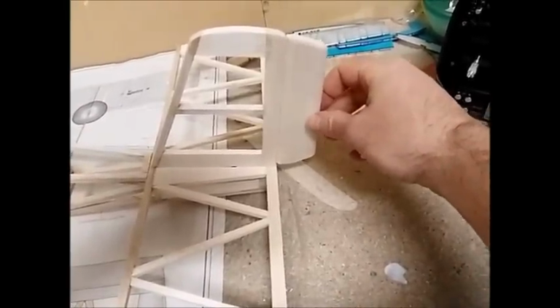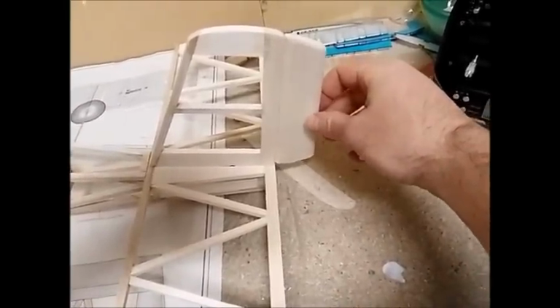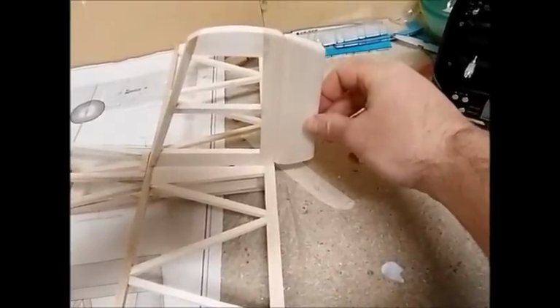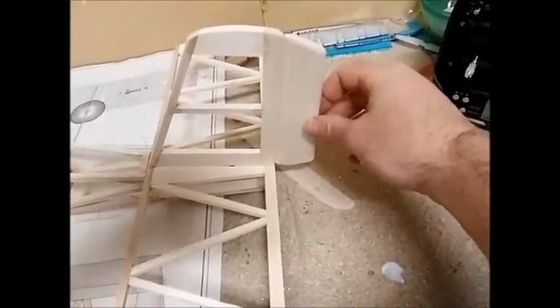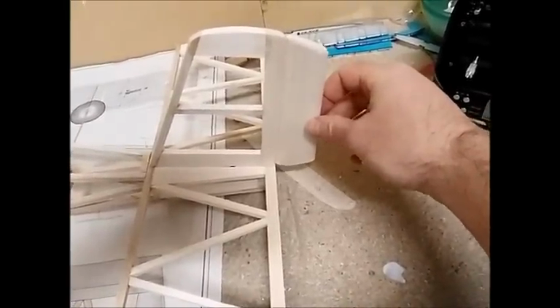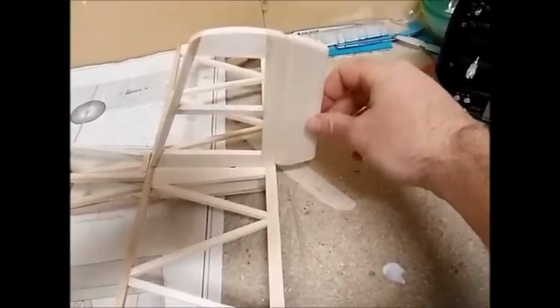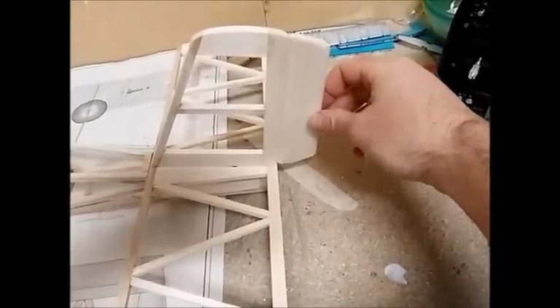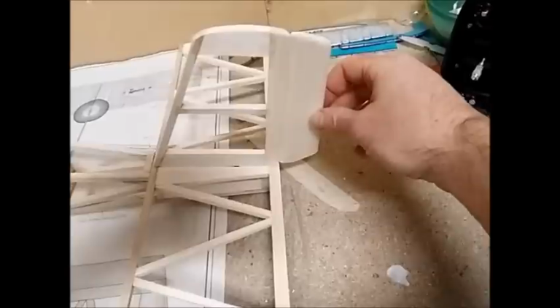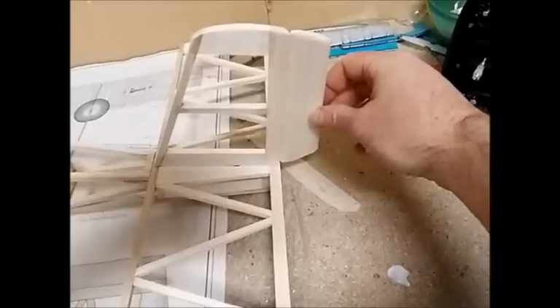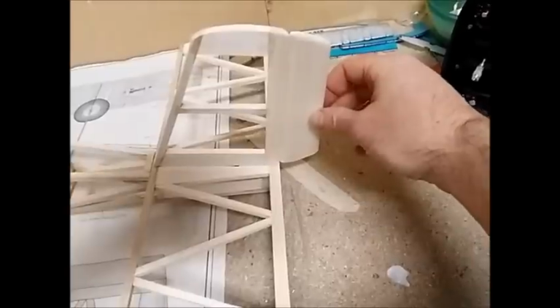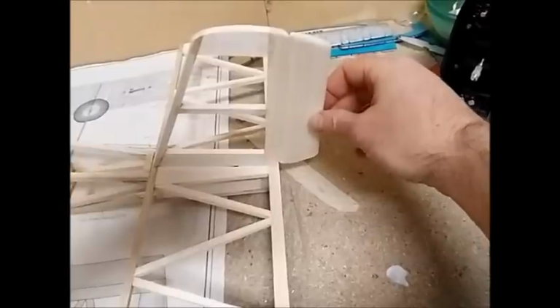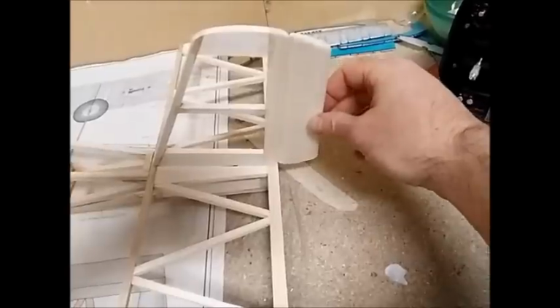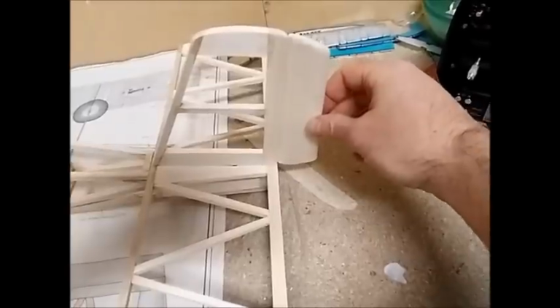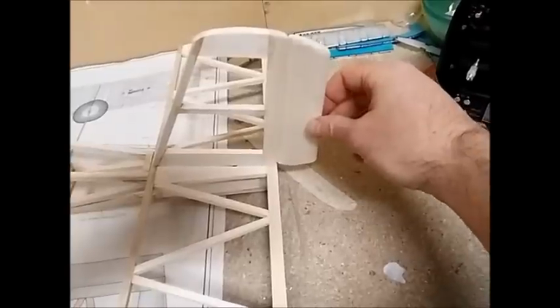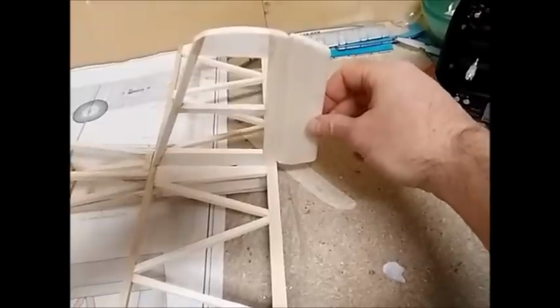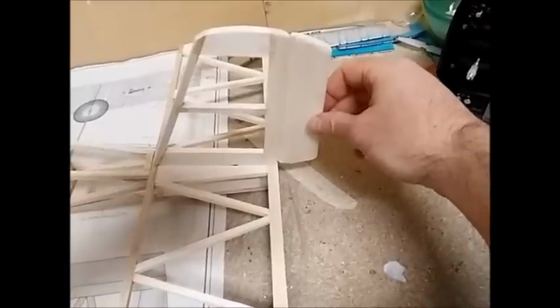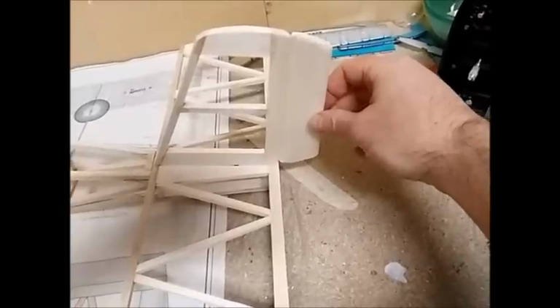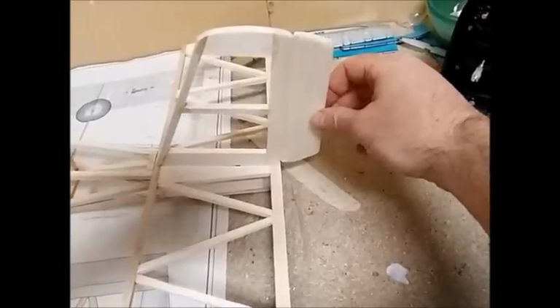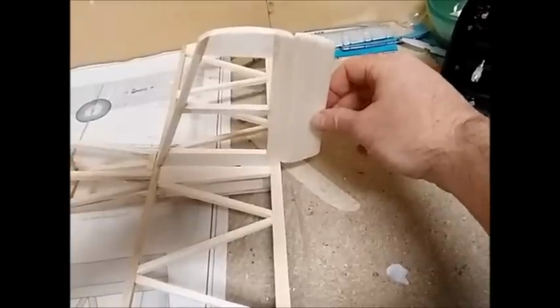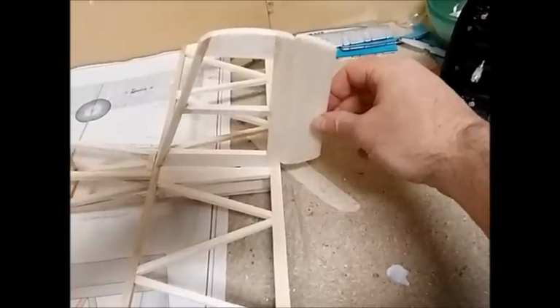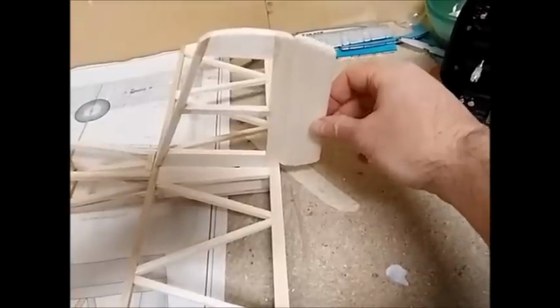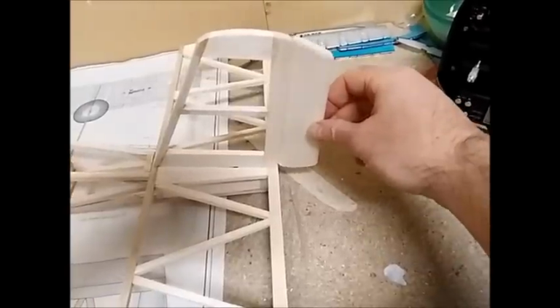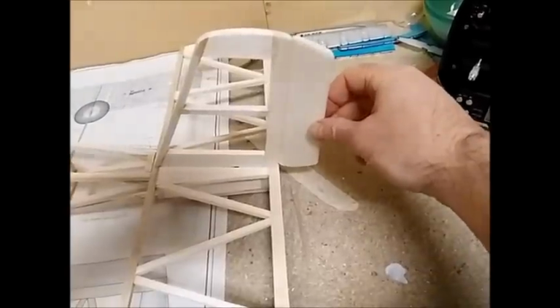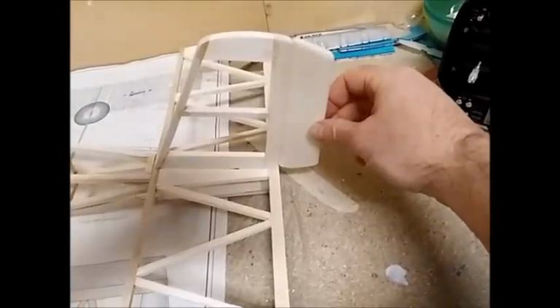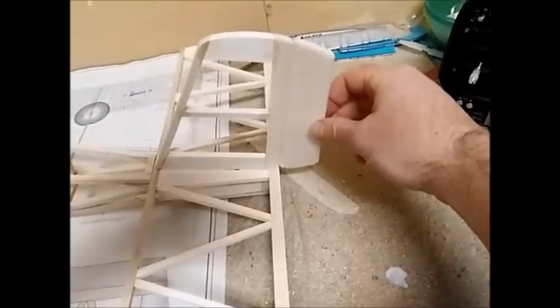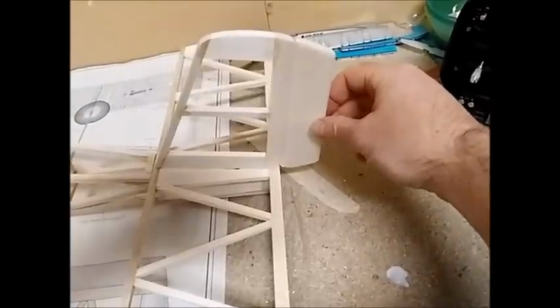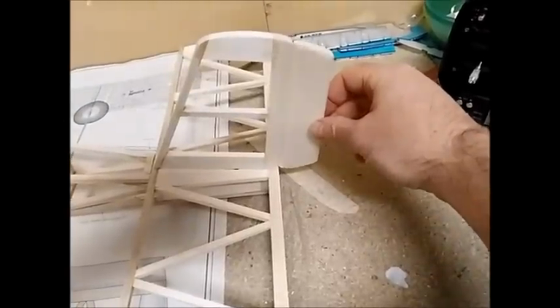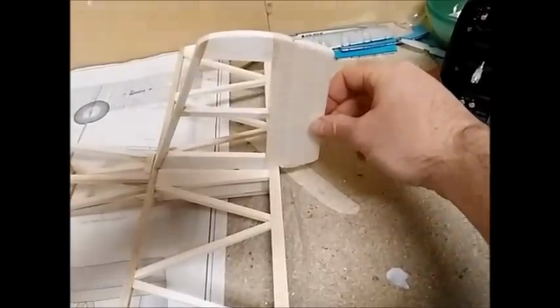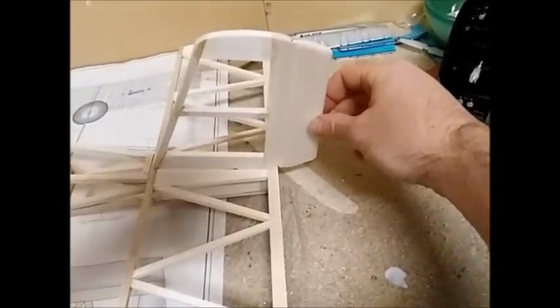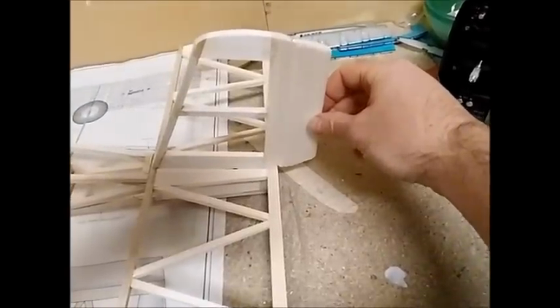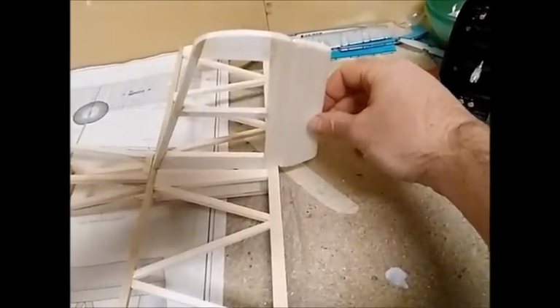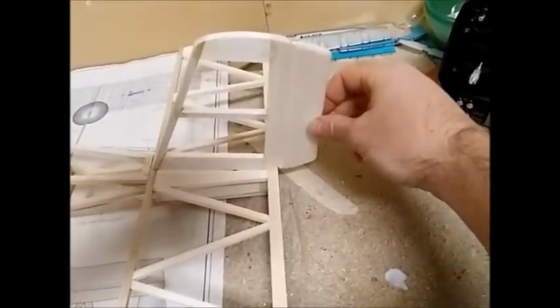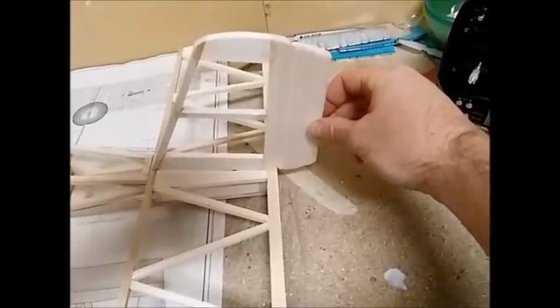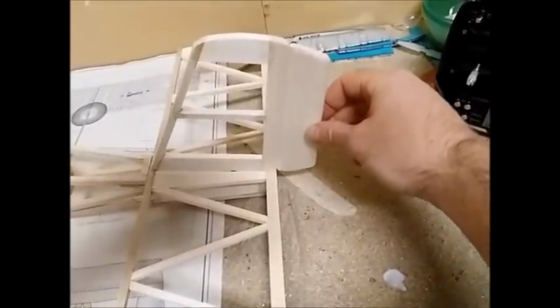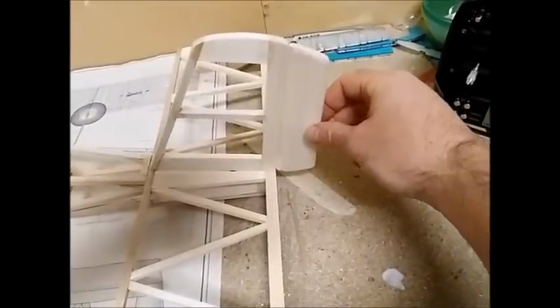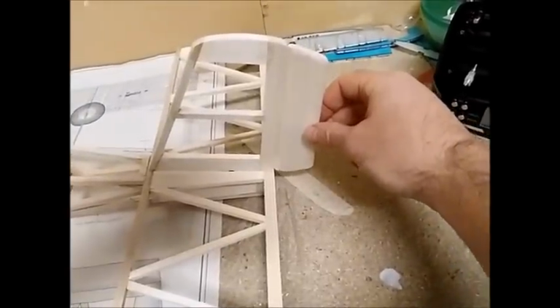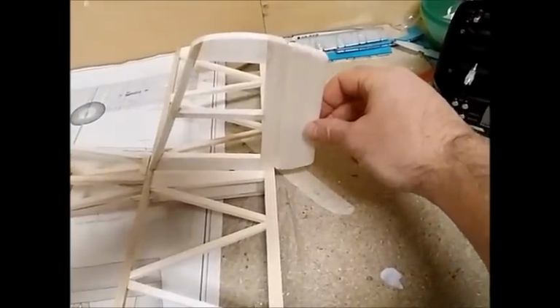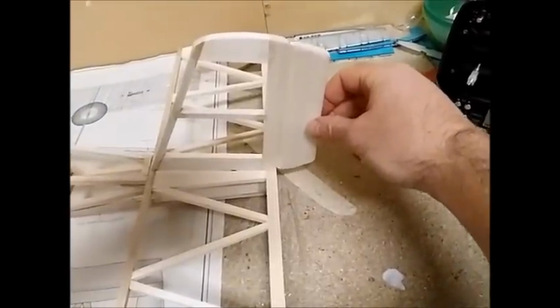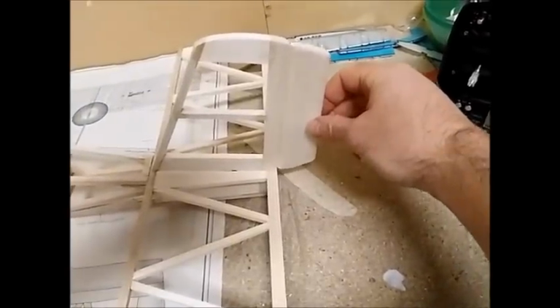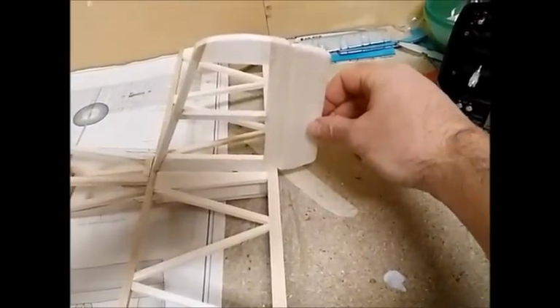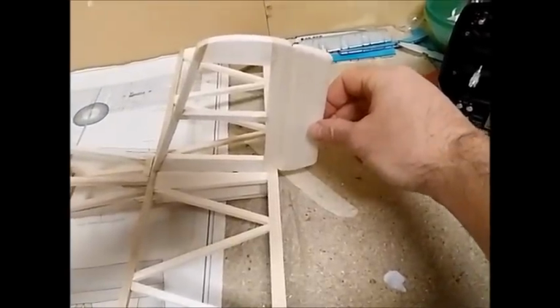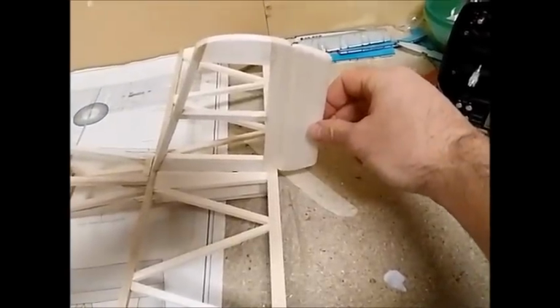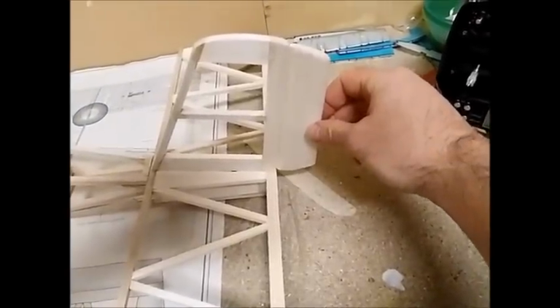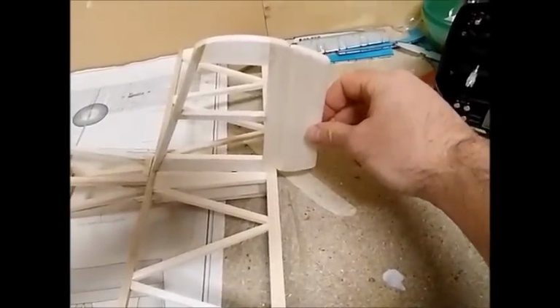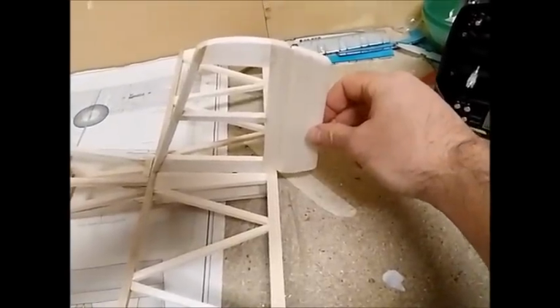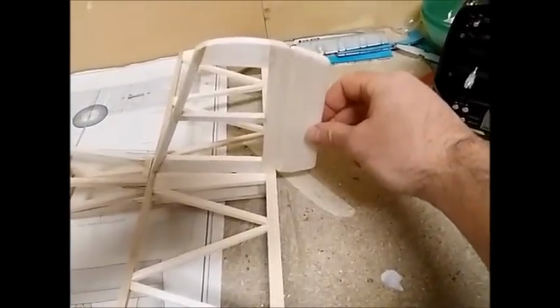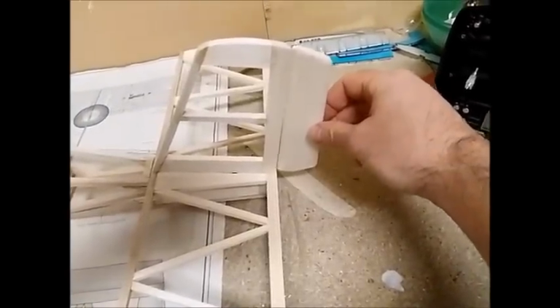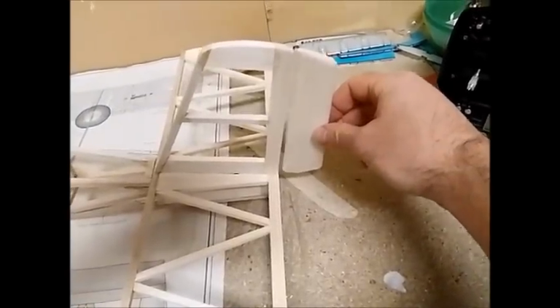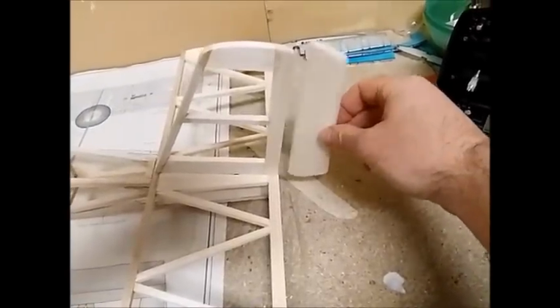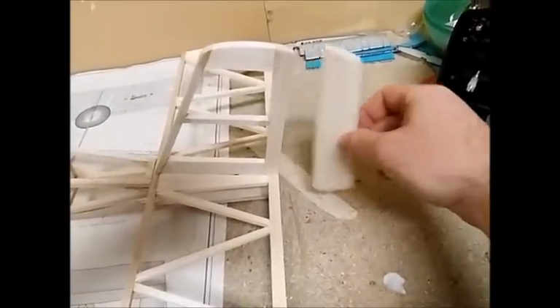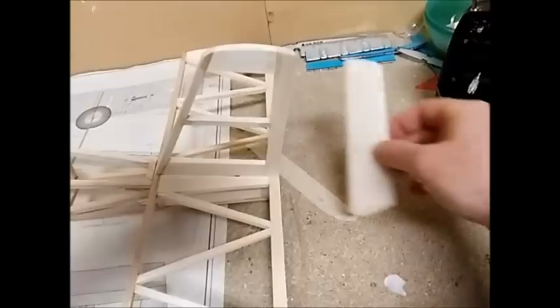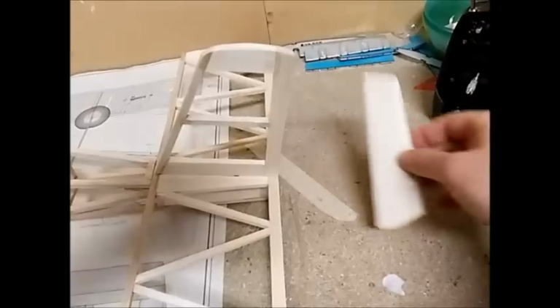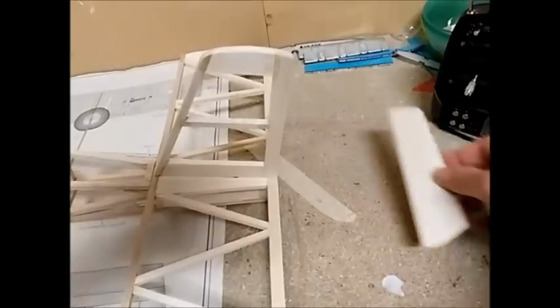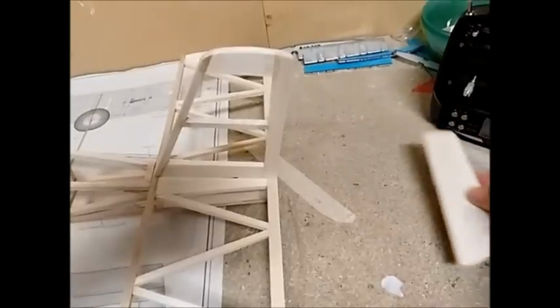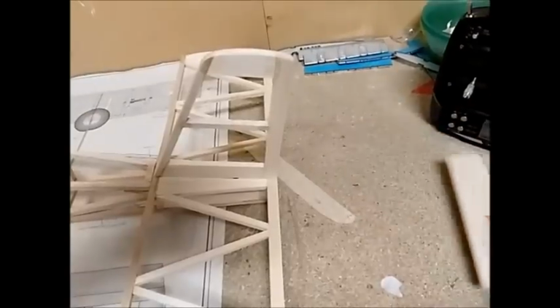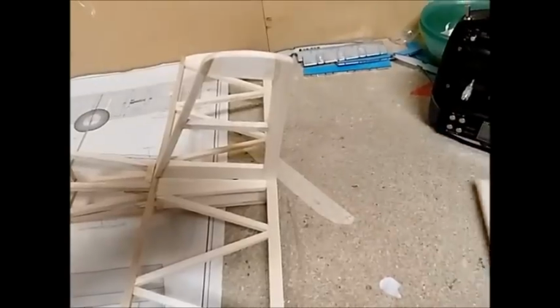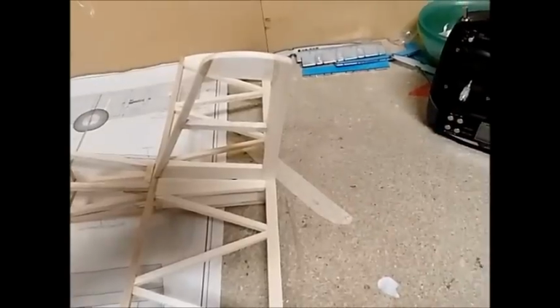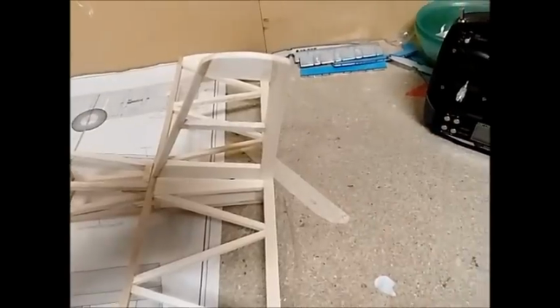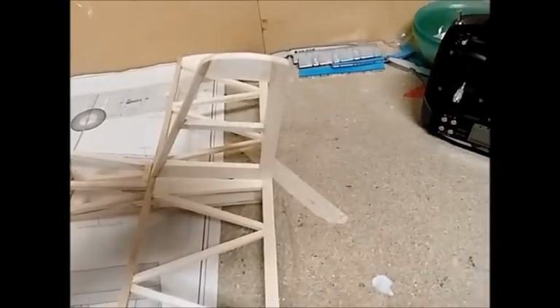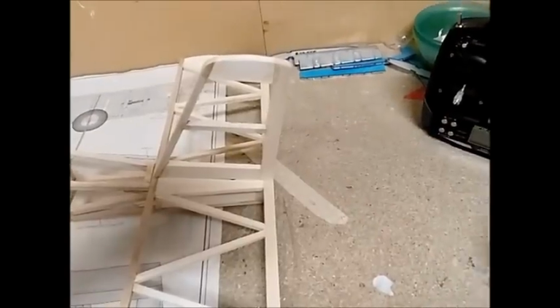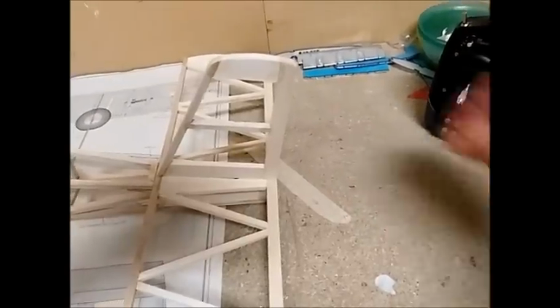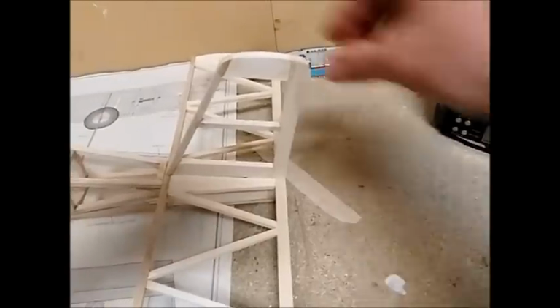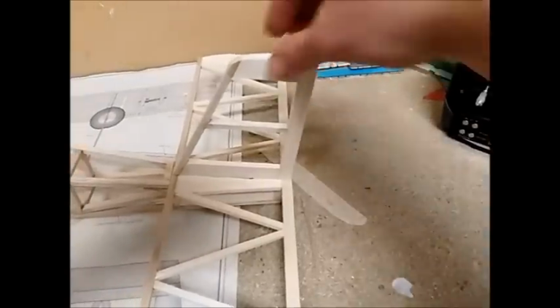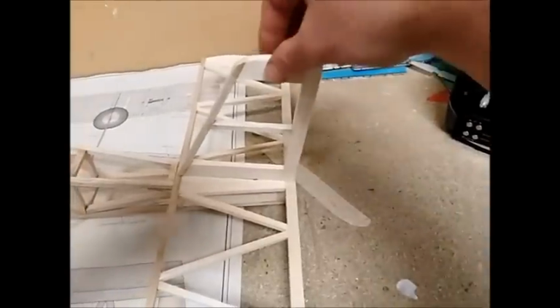I'll show you in another video how to do the hinging. I tend to cut the slots for the hinging first before I do any of the covering of the airplane itself.